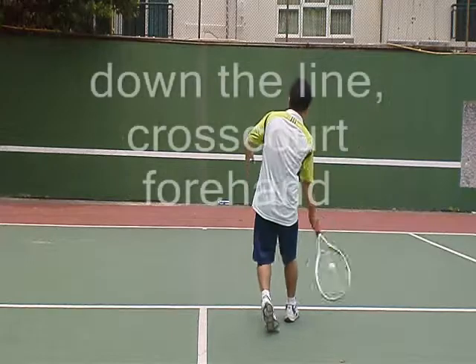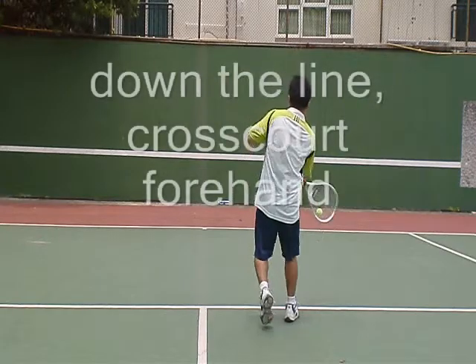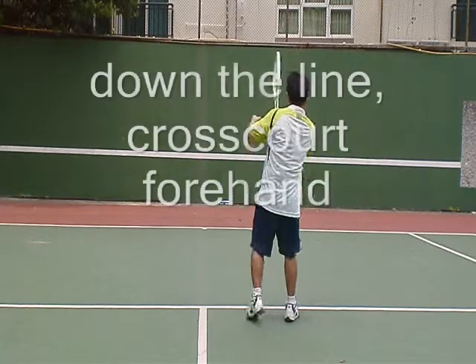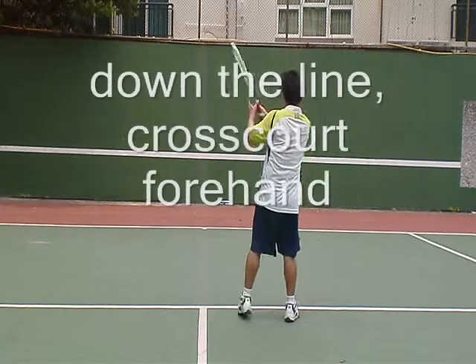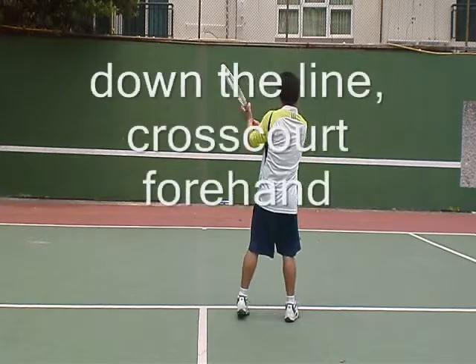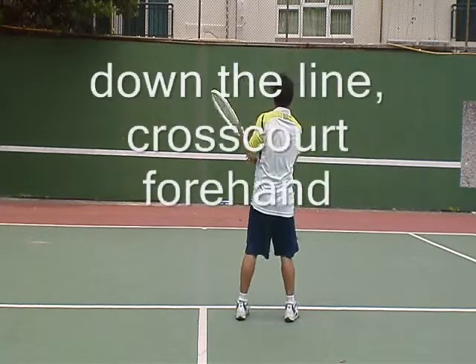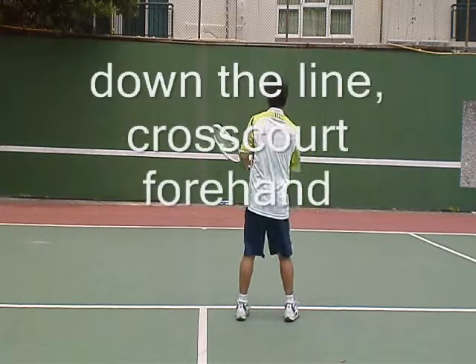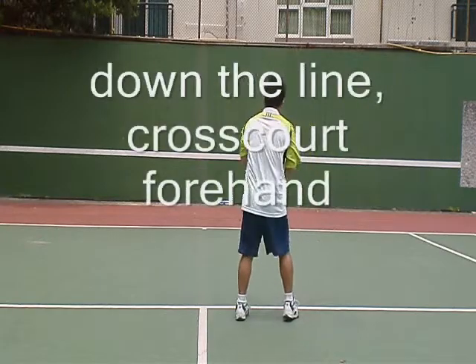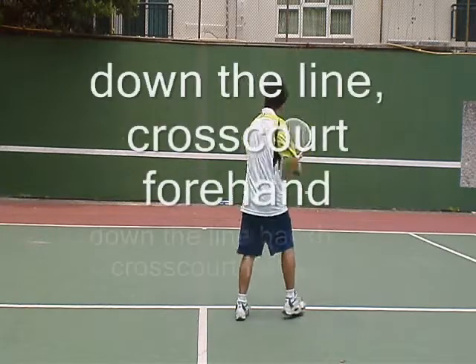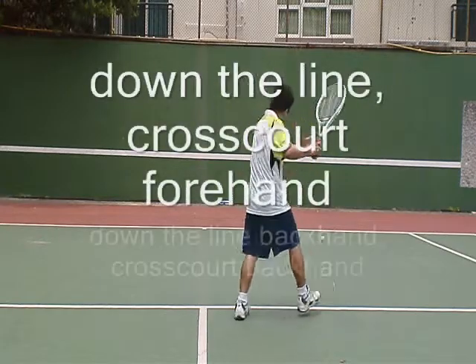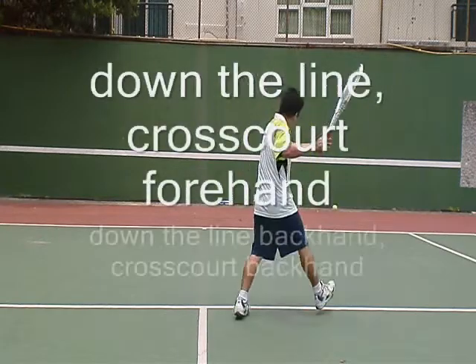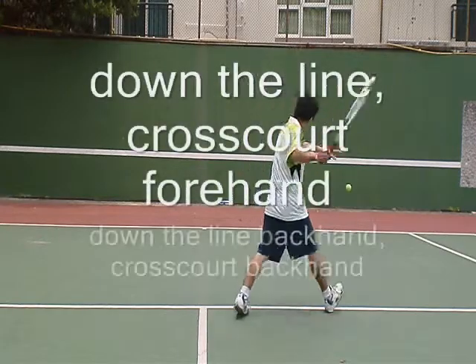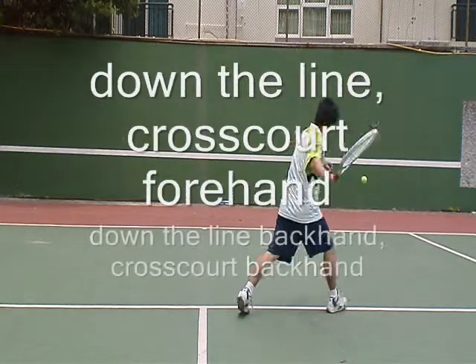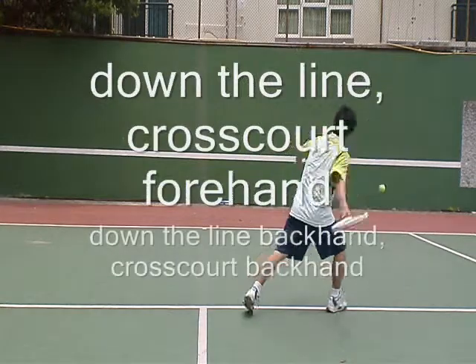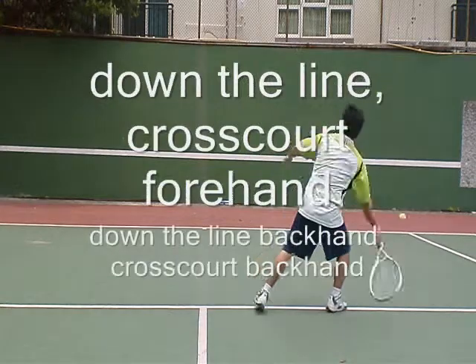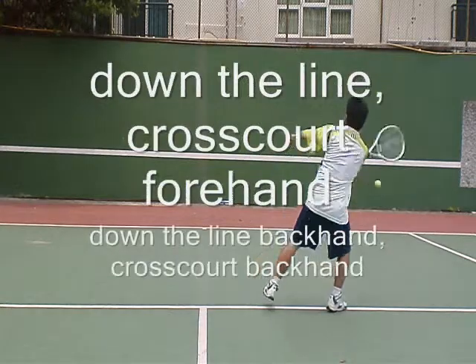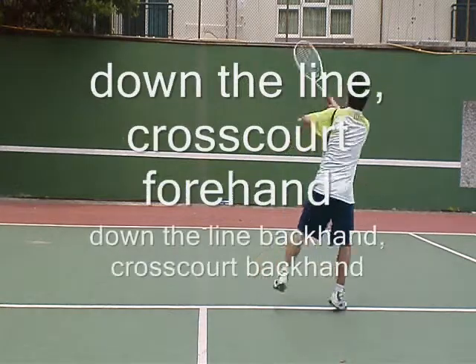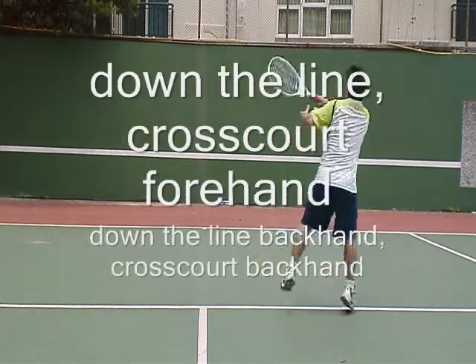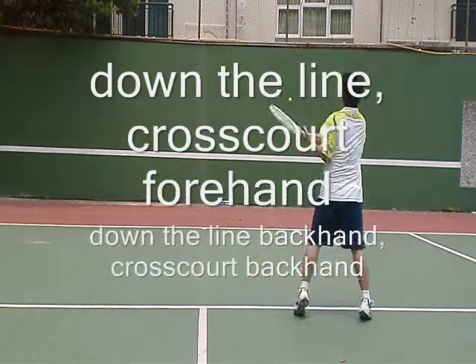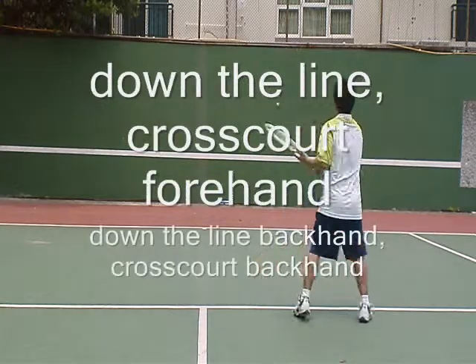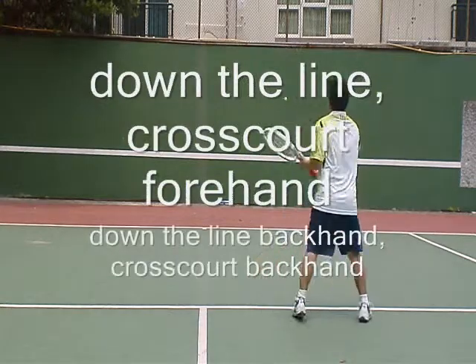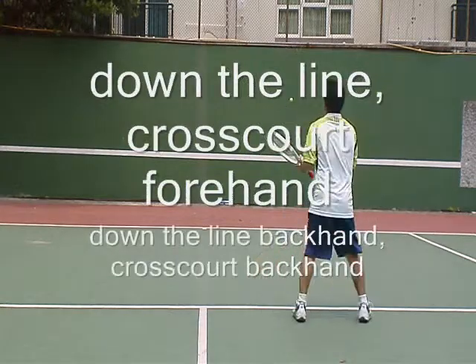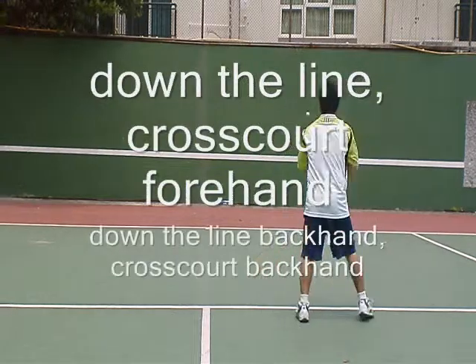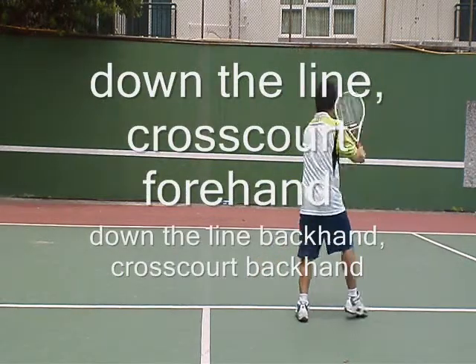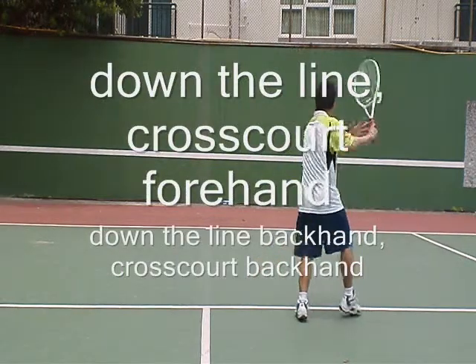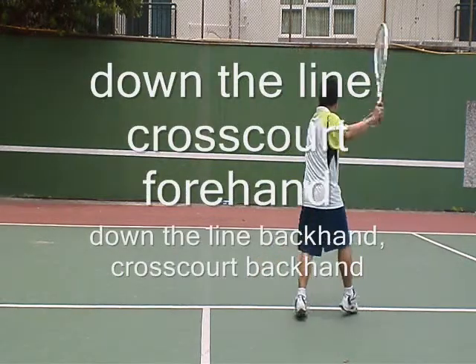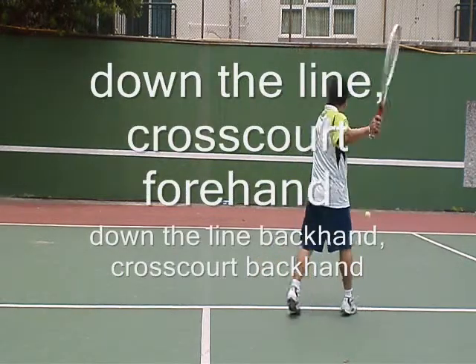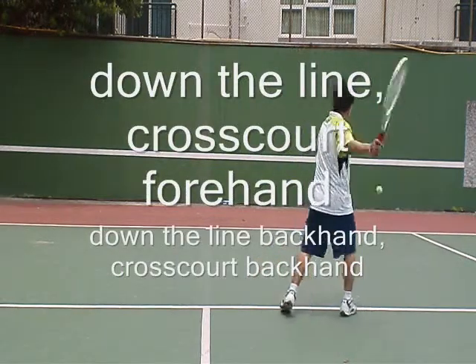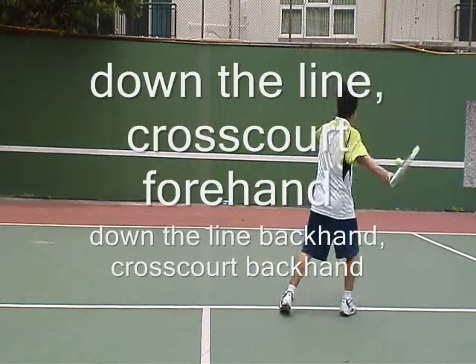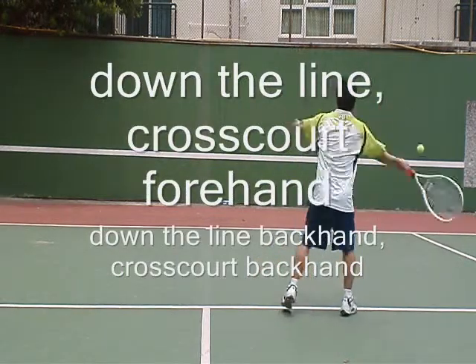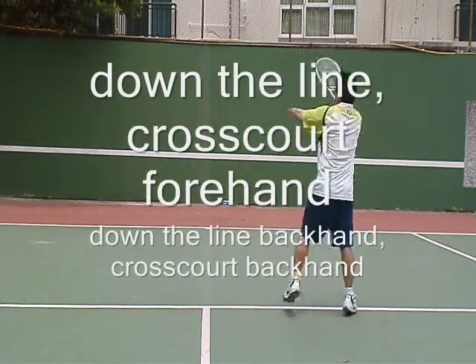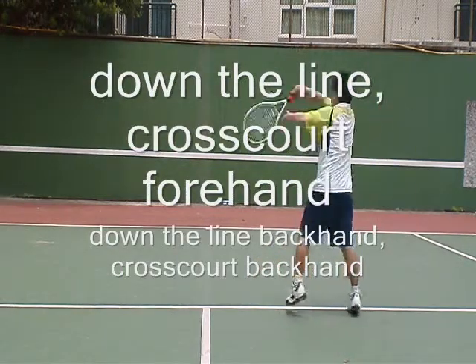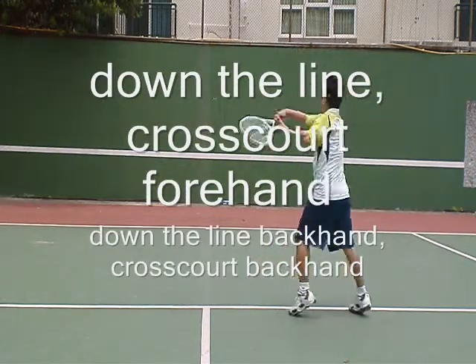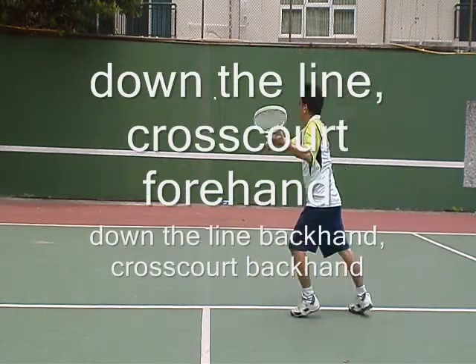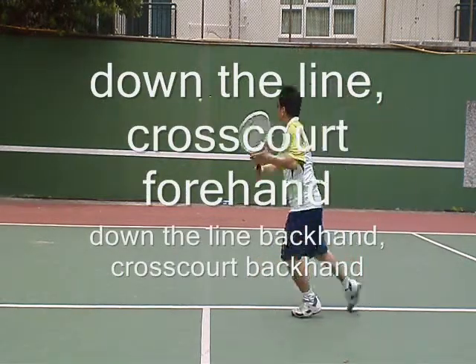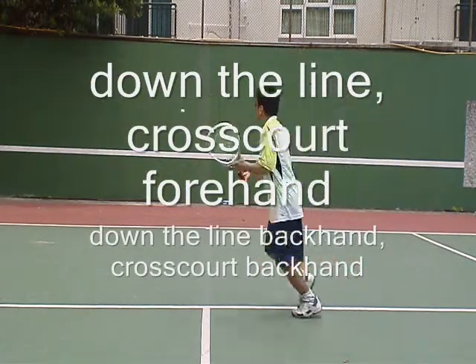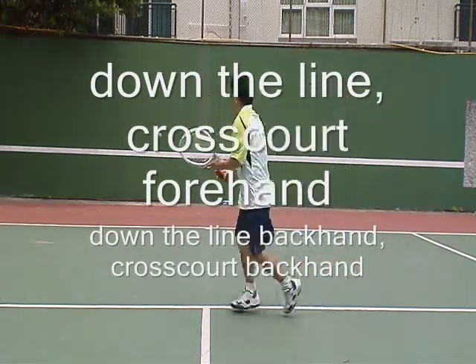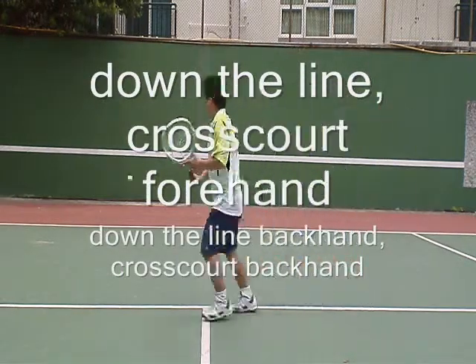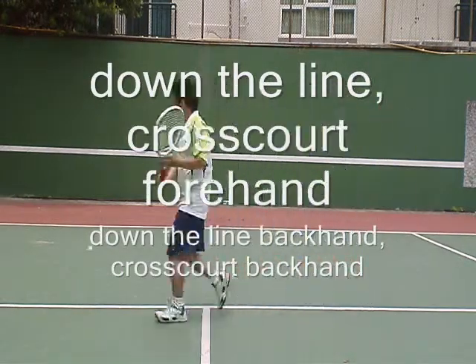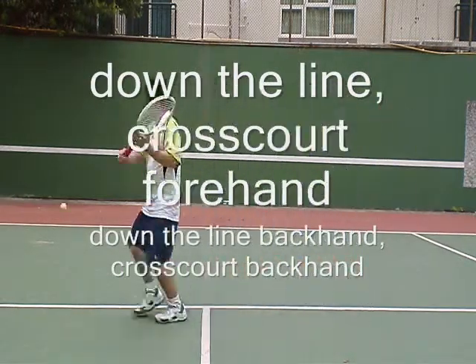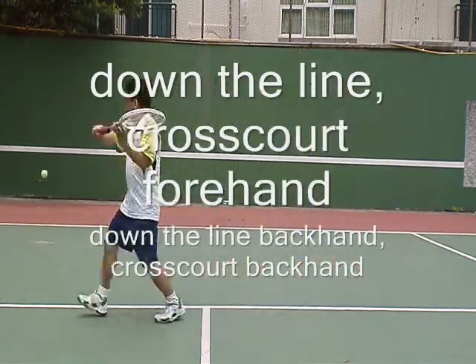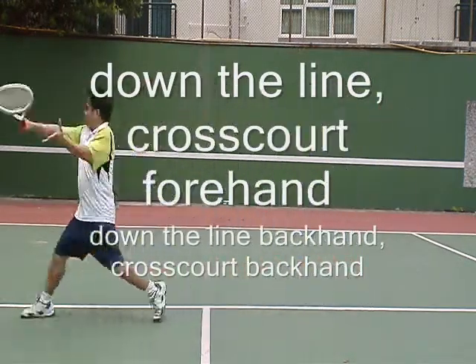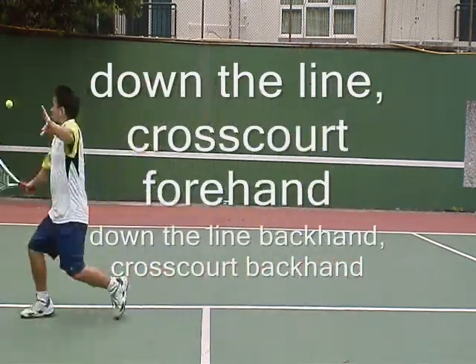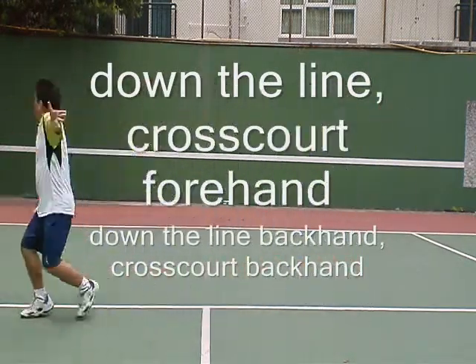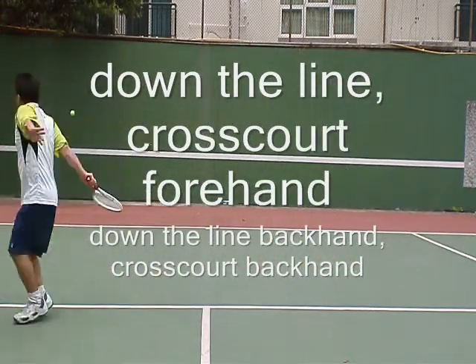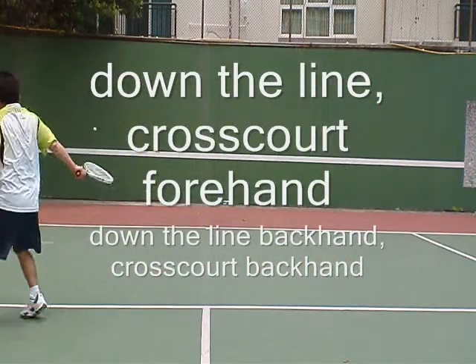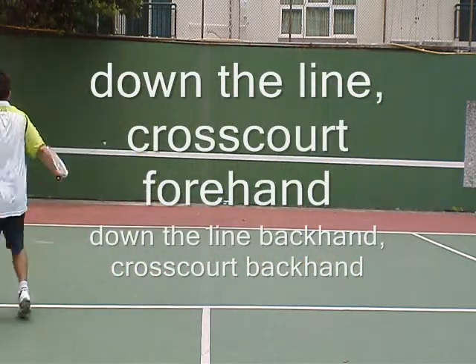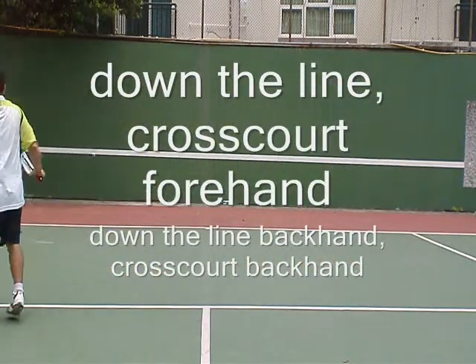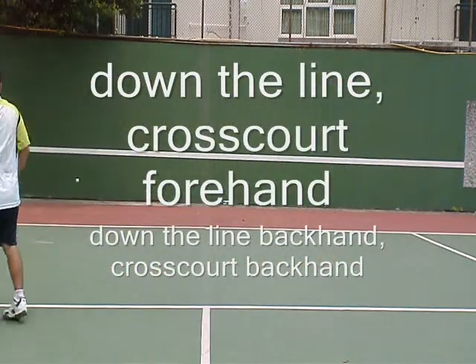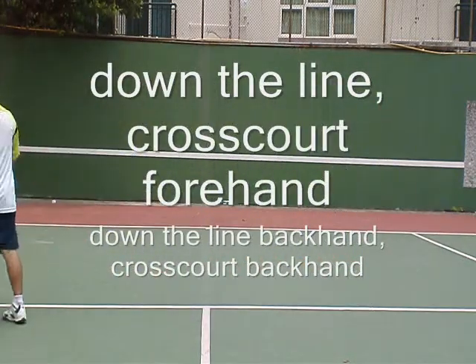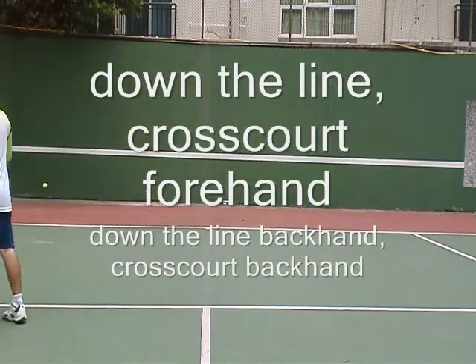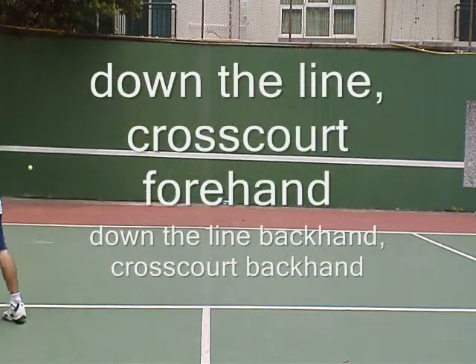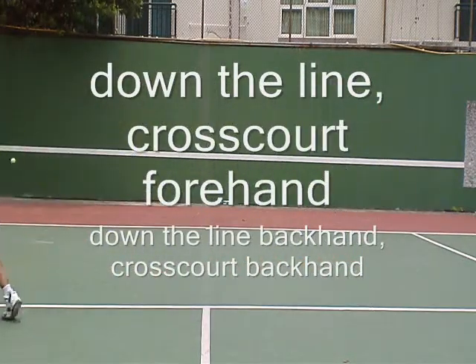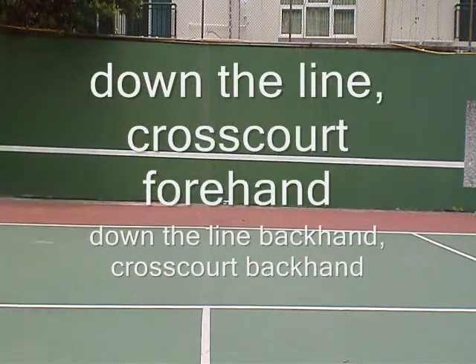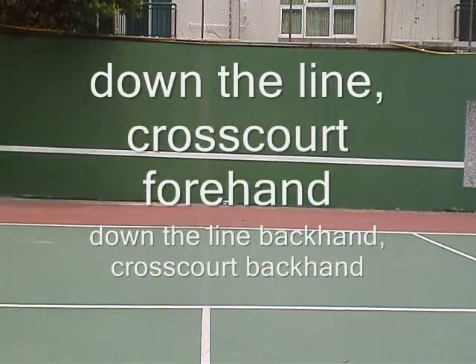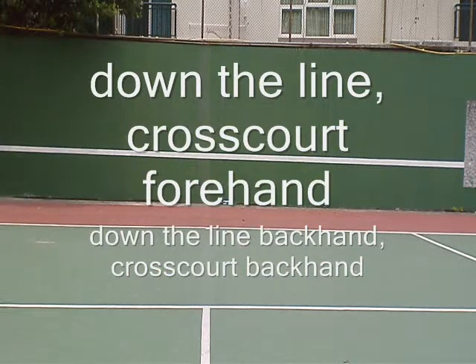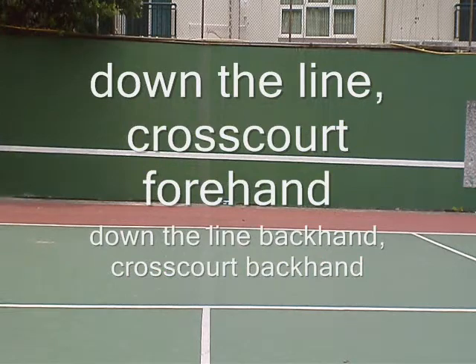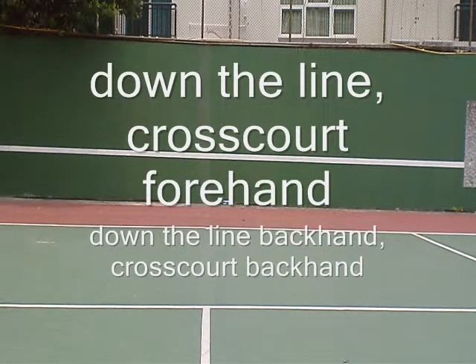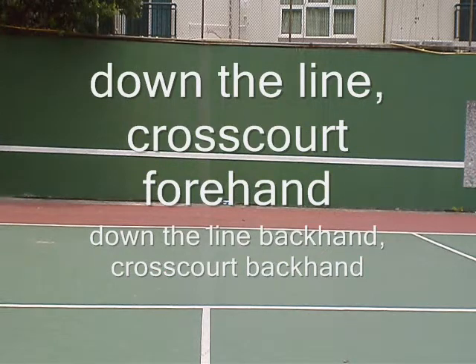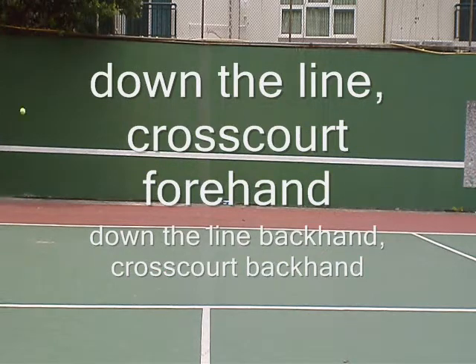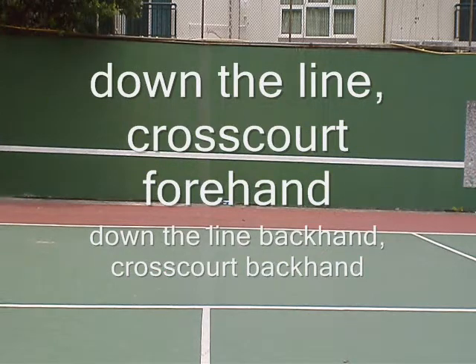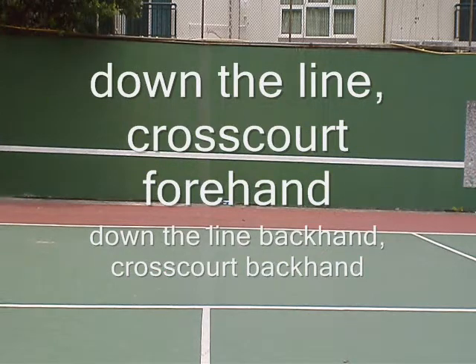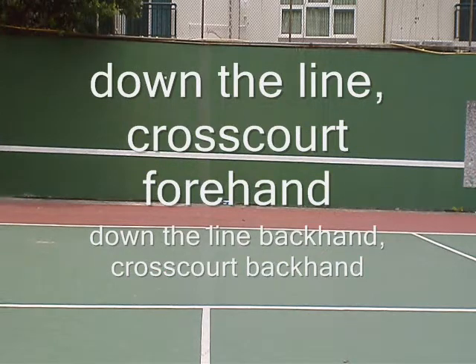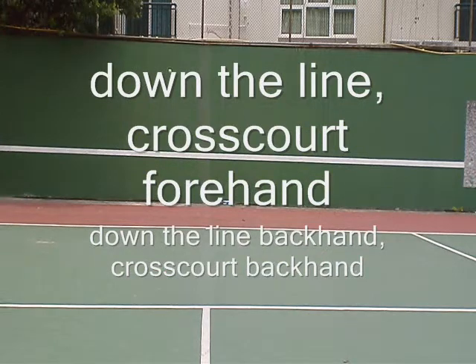The classic is down the line, then you hit cross court forehand, then you hit down the line backhand, and then you hit cross court backhand.